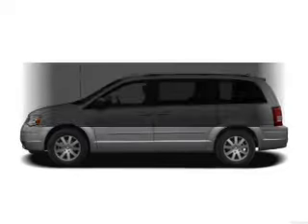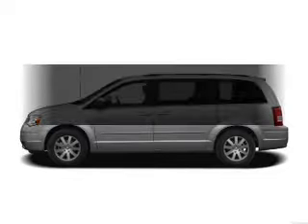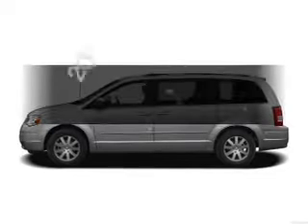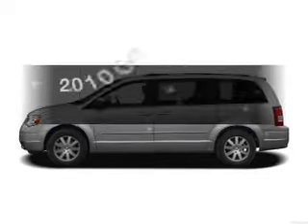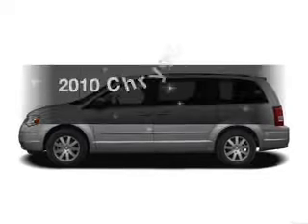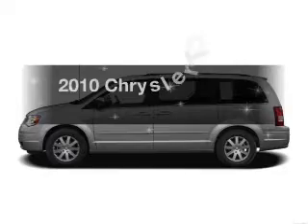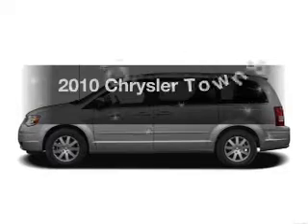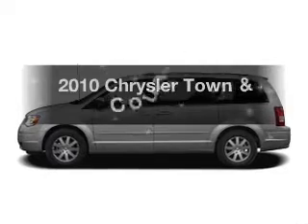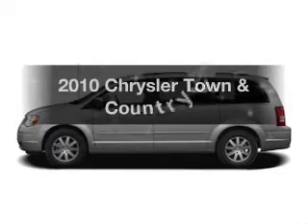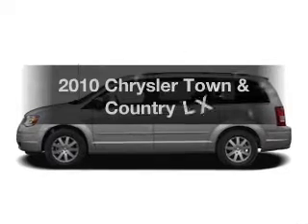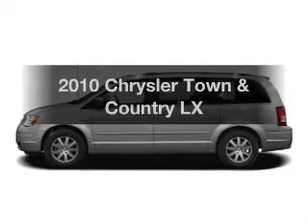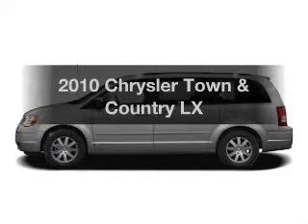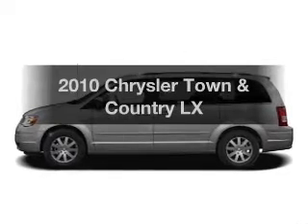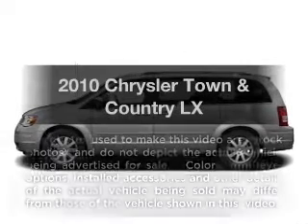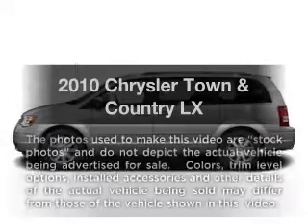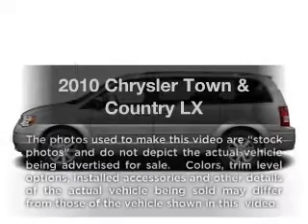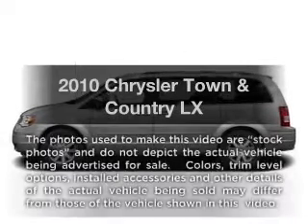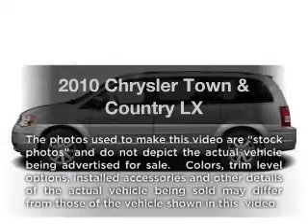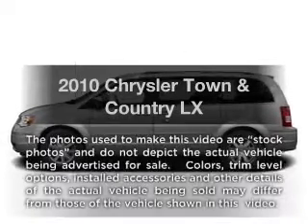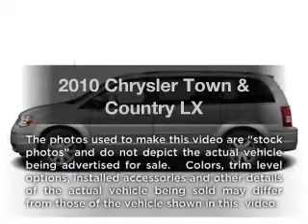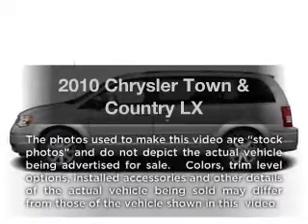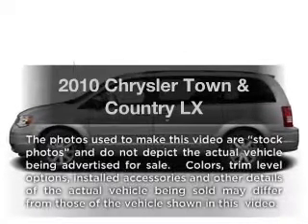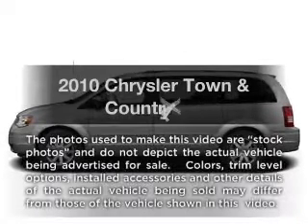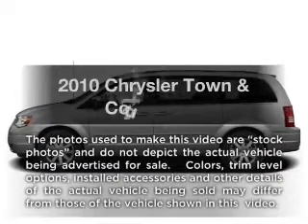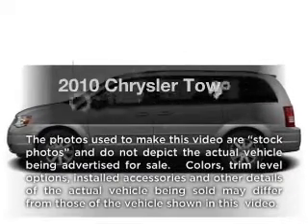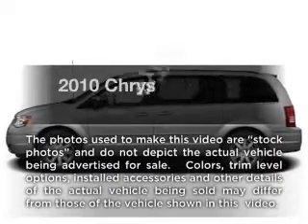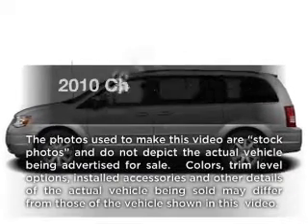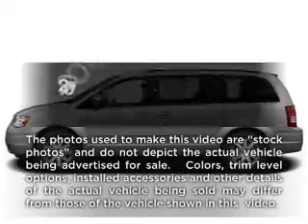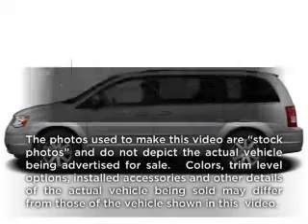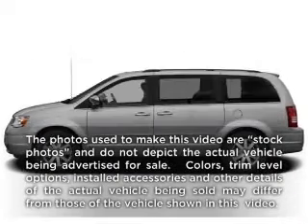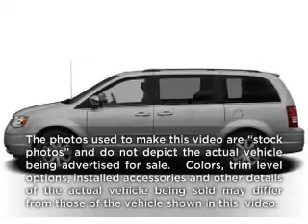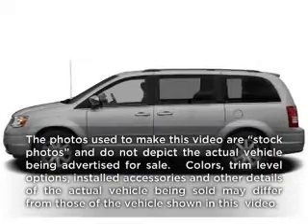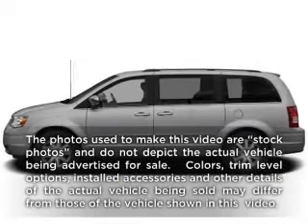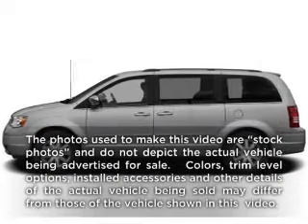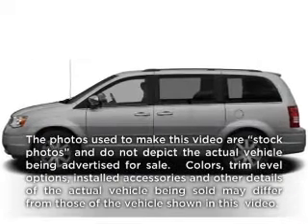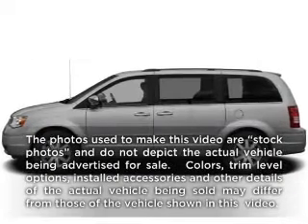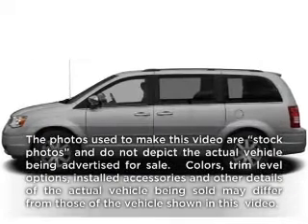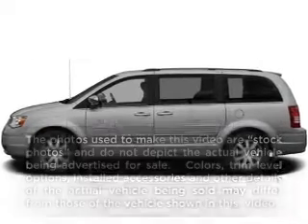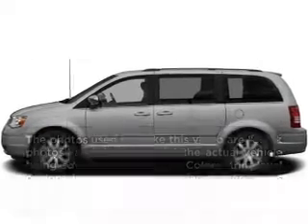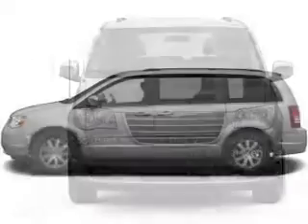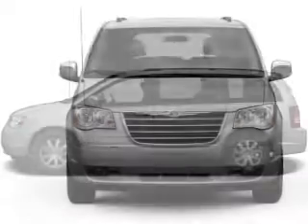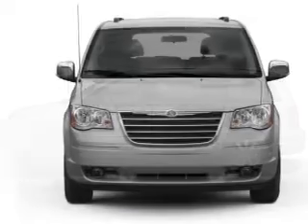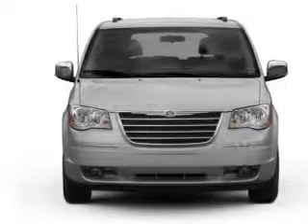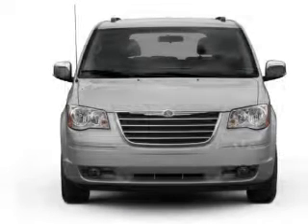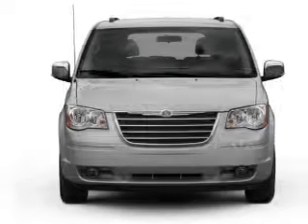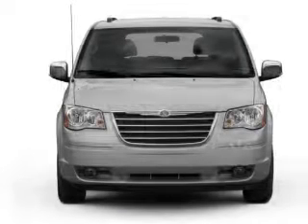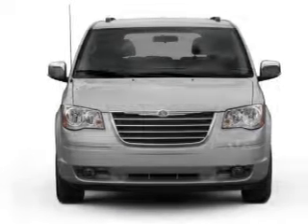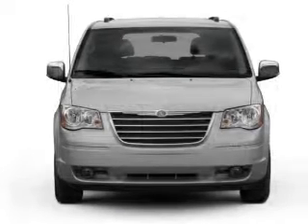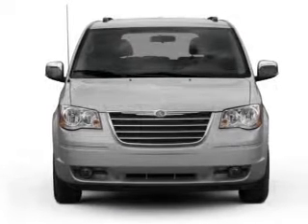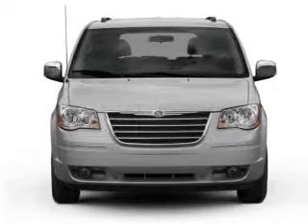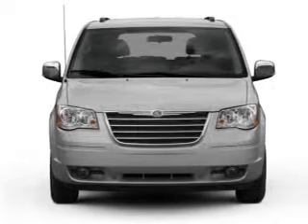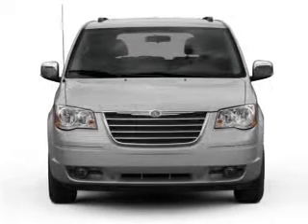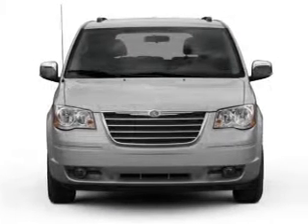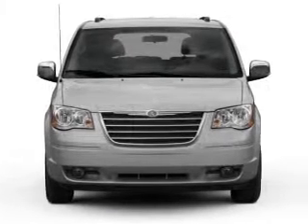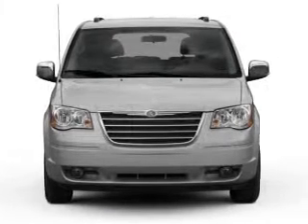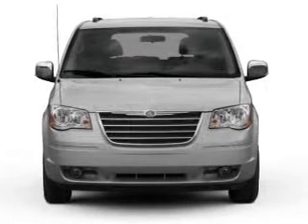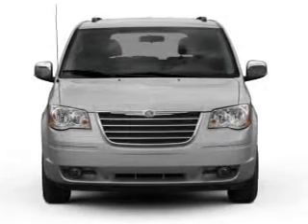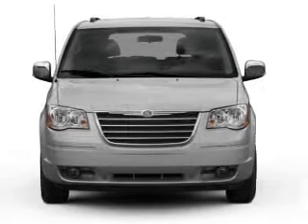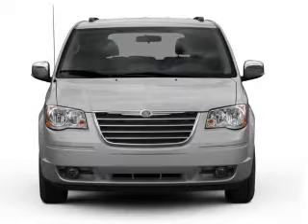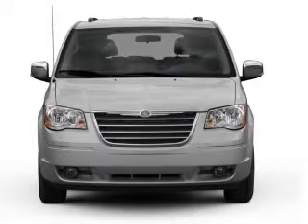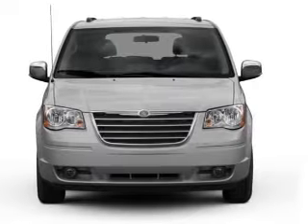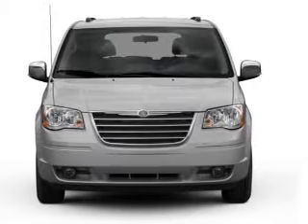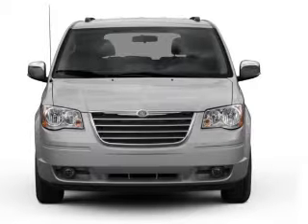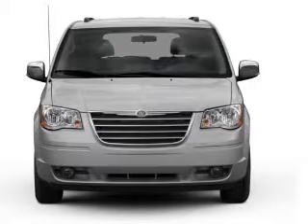Get noticed in this 2010 Chrysler Town & Country. If you're looking for a first-rate auto, this one could be yours today.